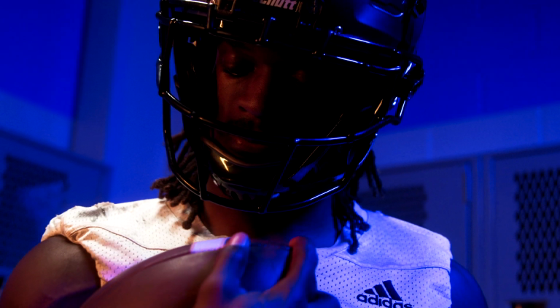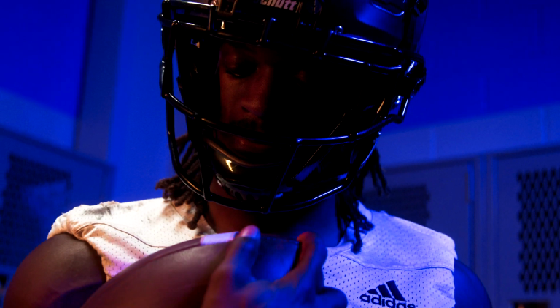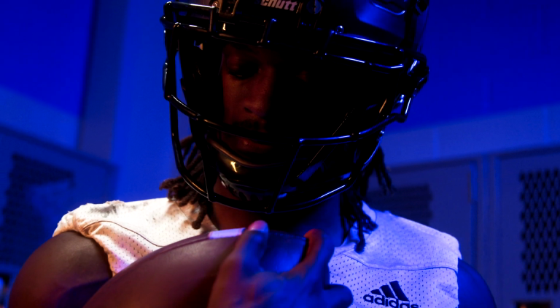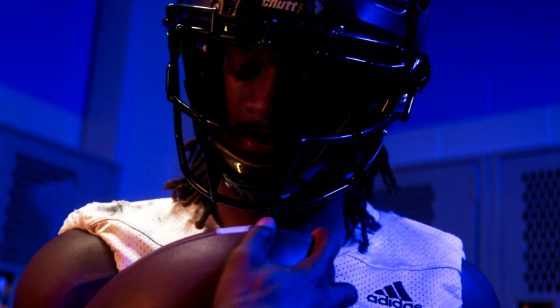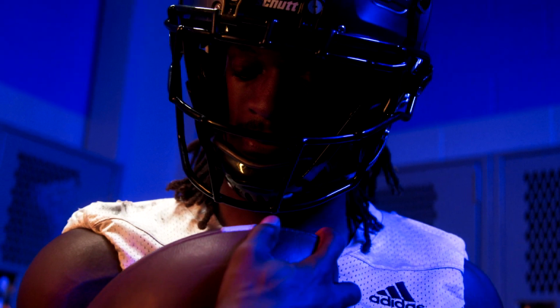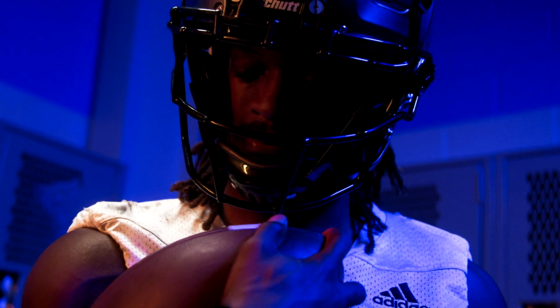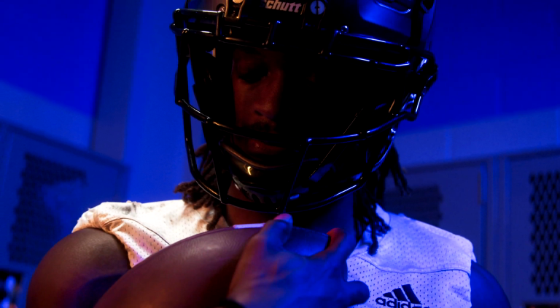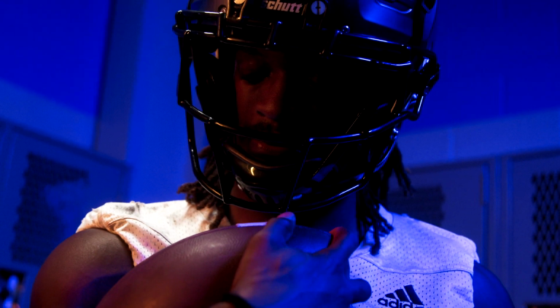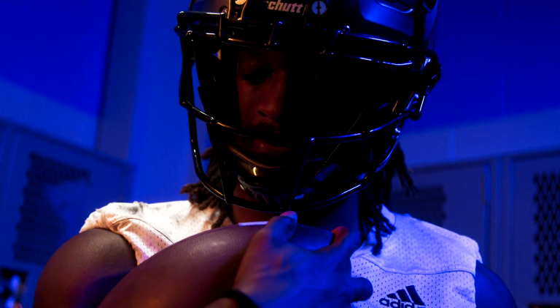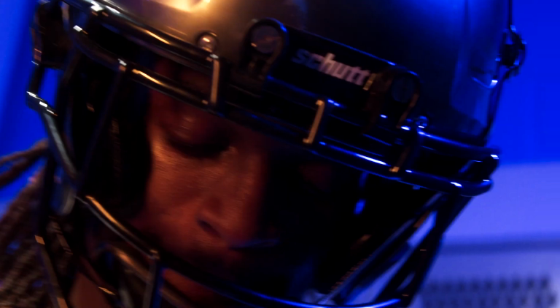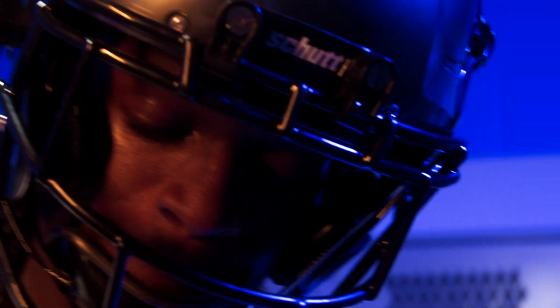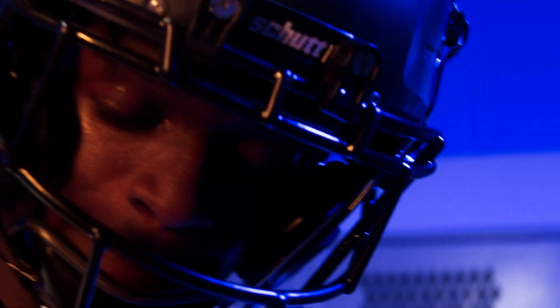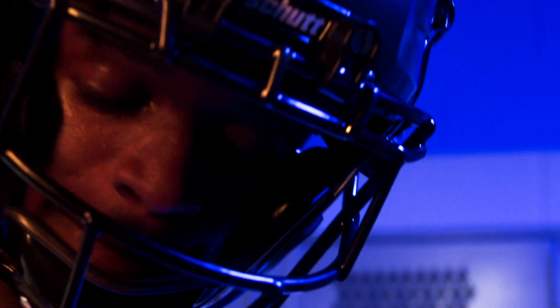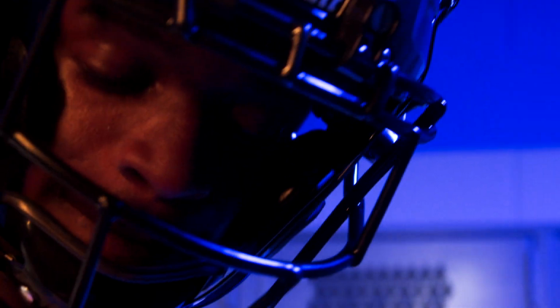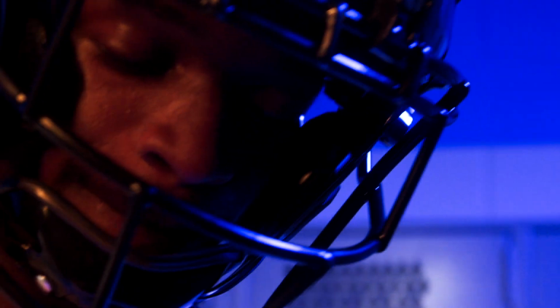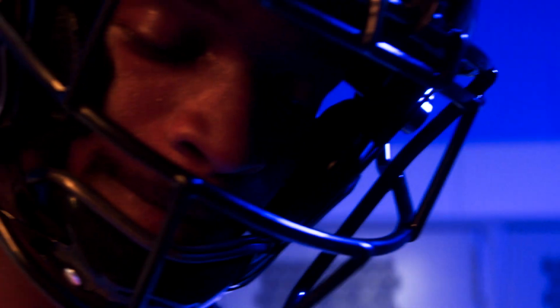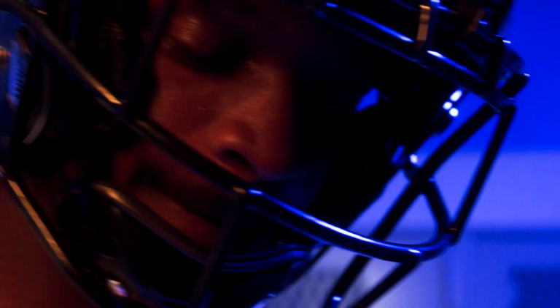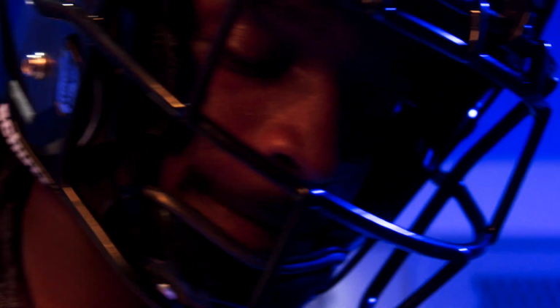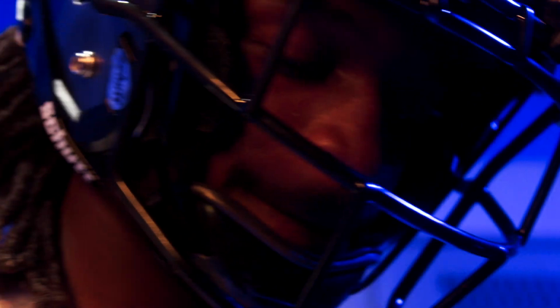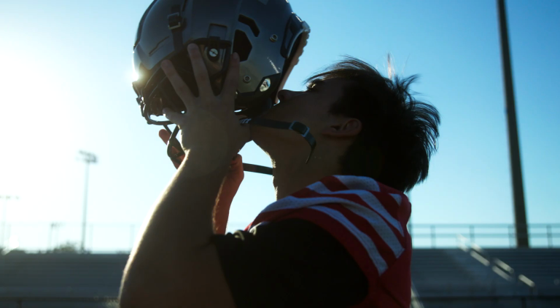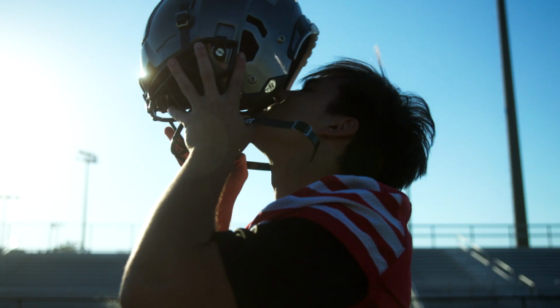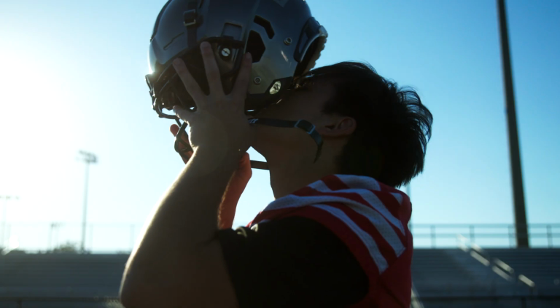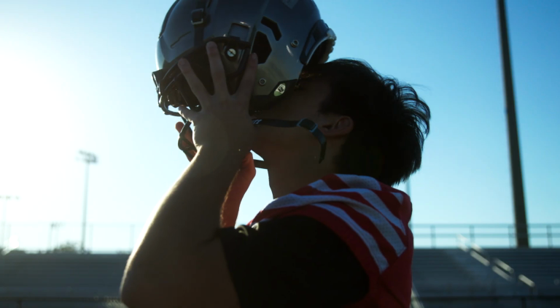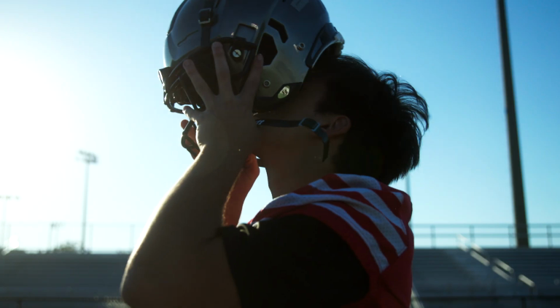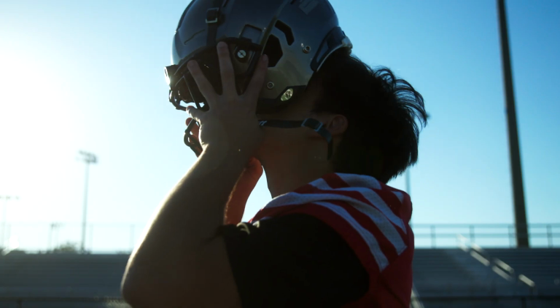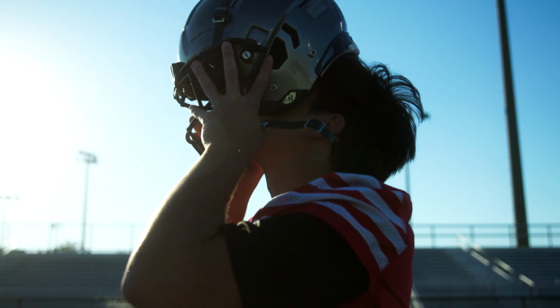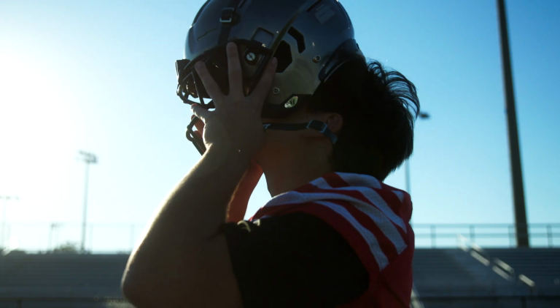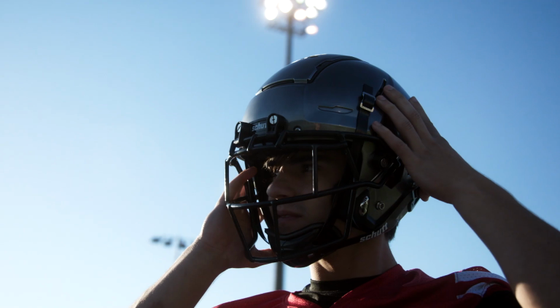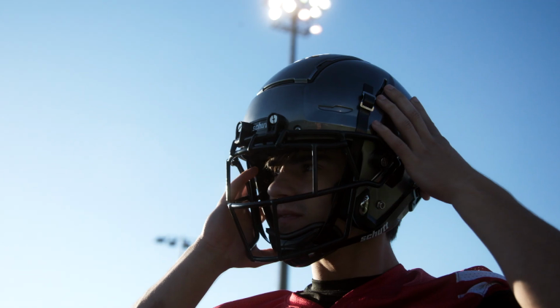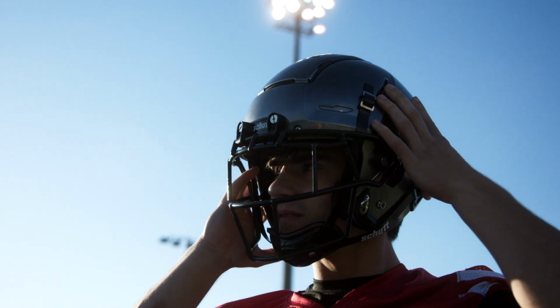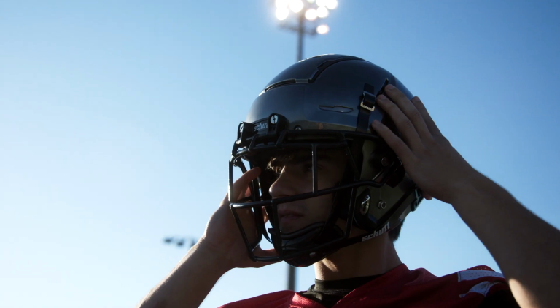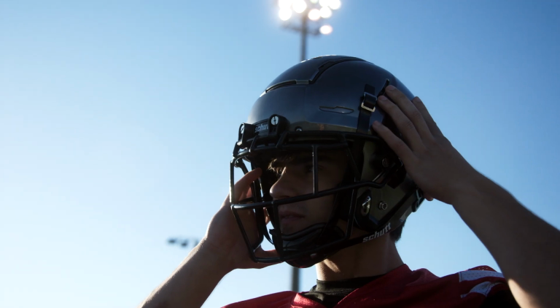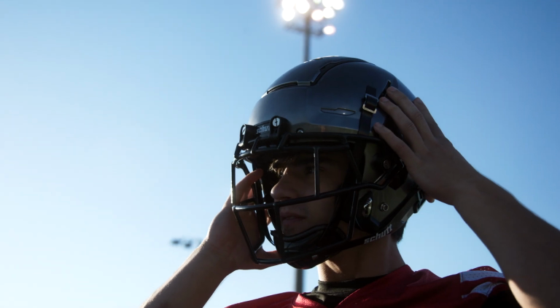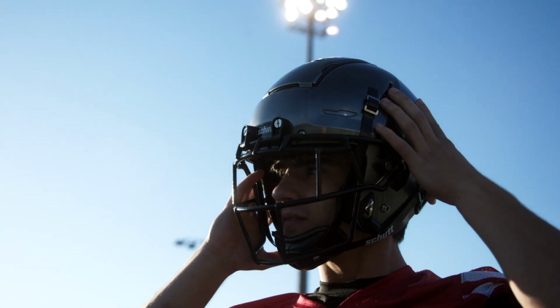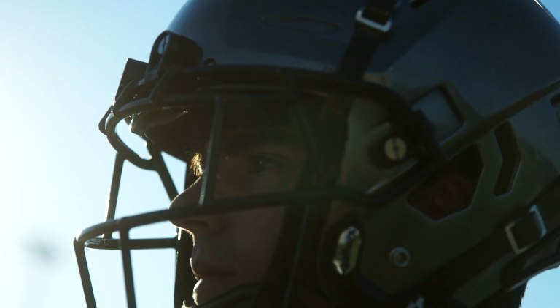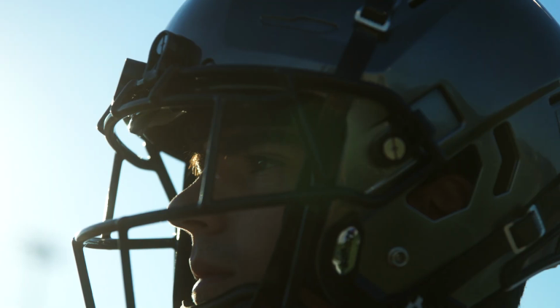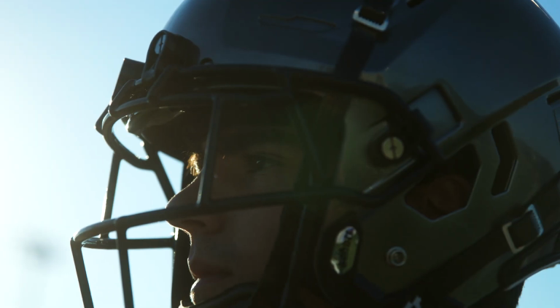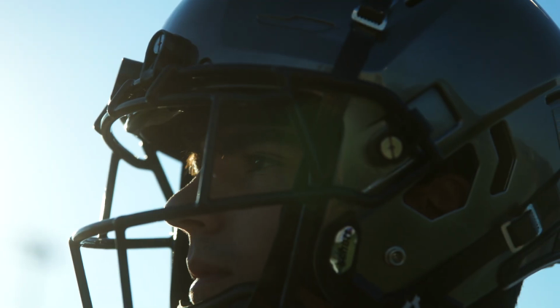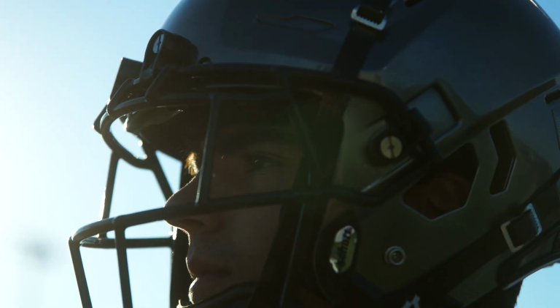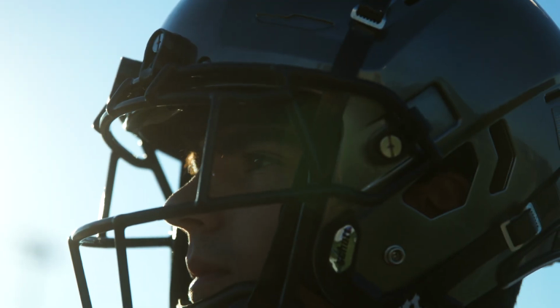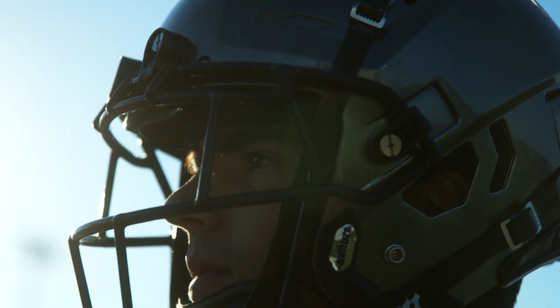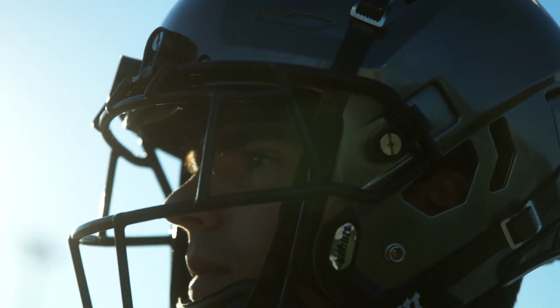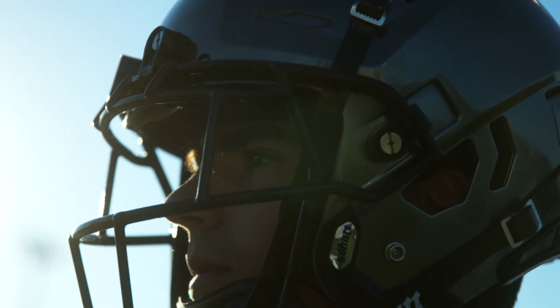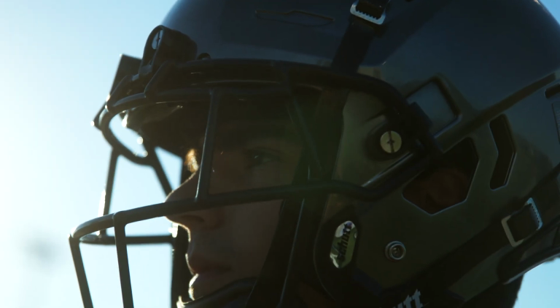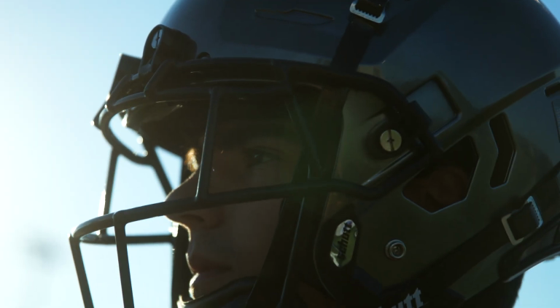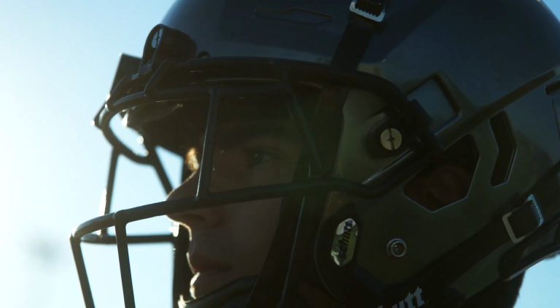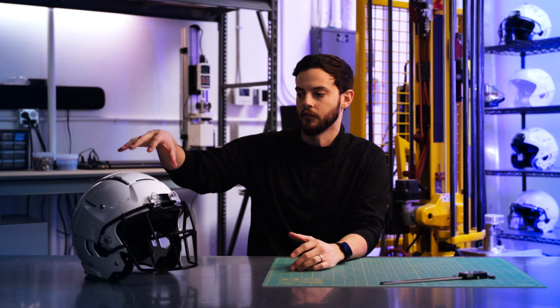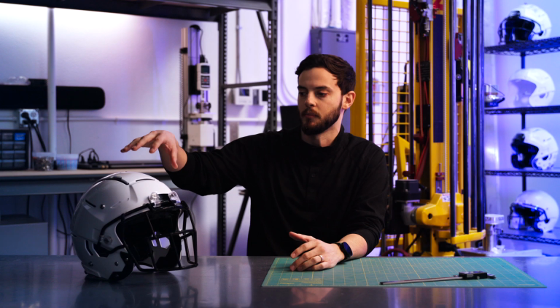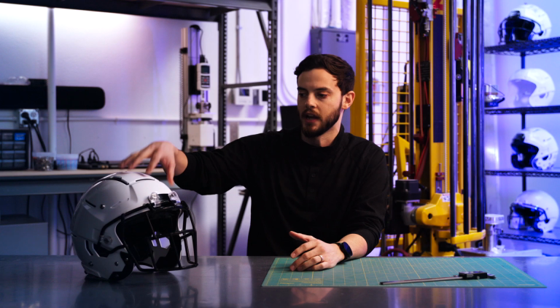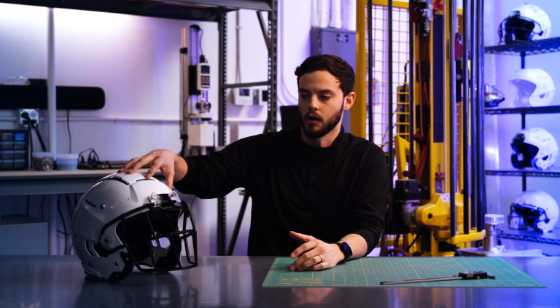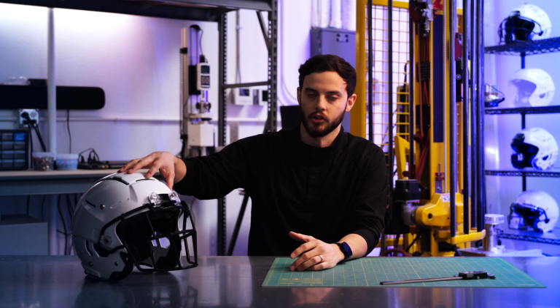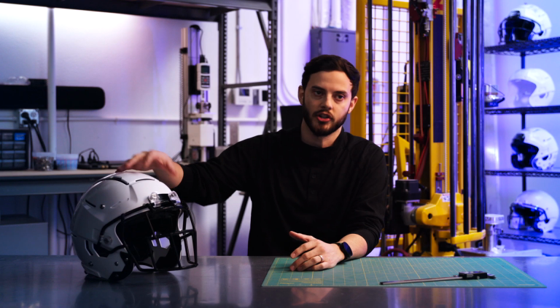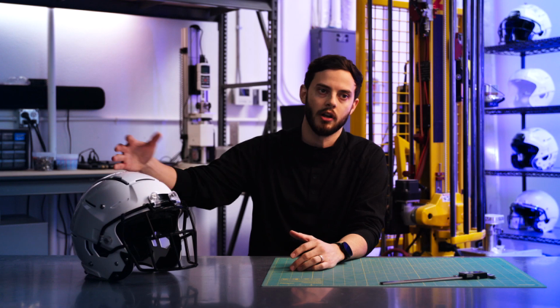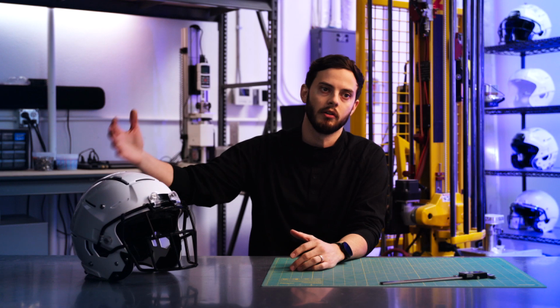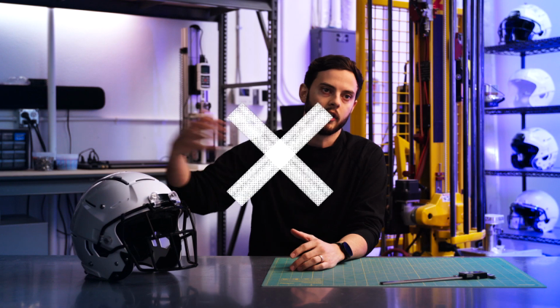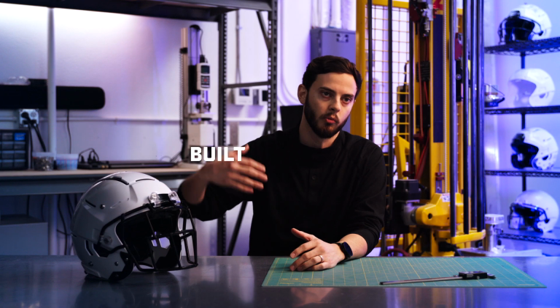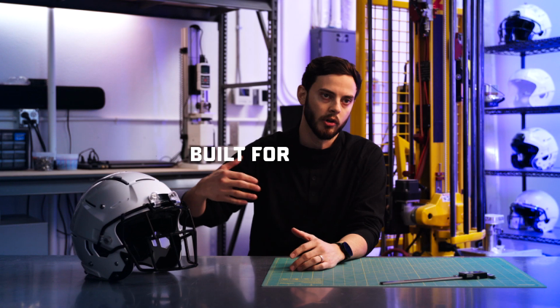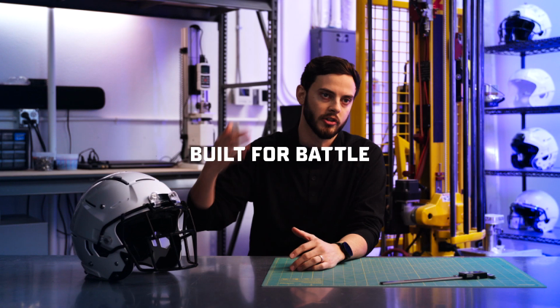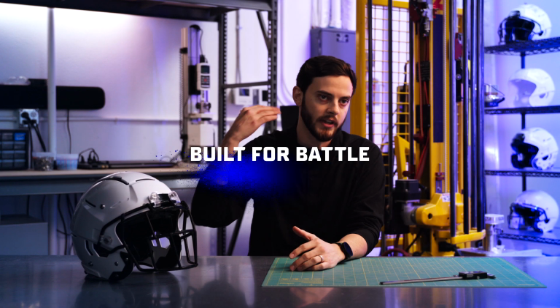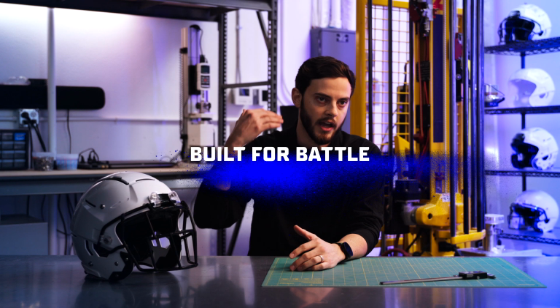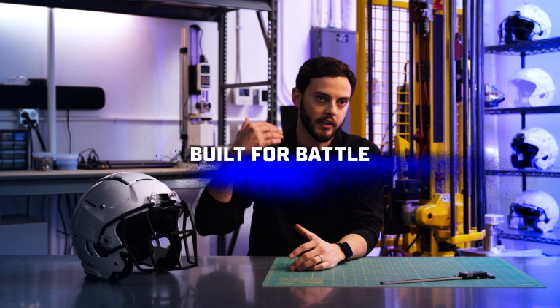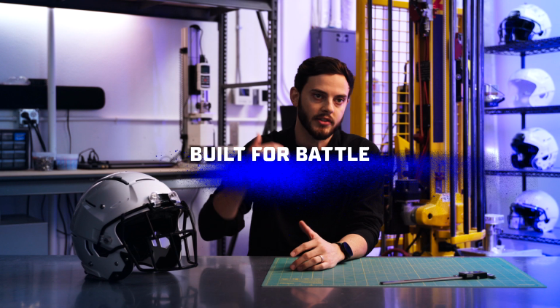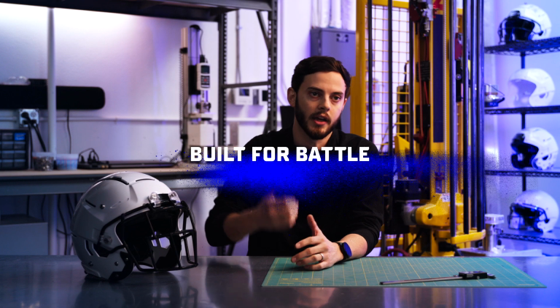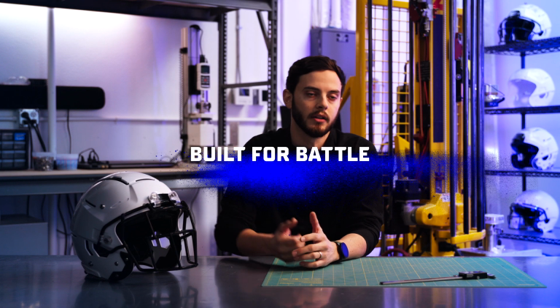So you've got safety, performance, comfort, and adjustability all integrated in this solution, going from the outer shell inward to the athlete's head.